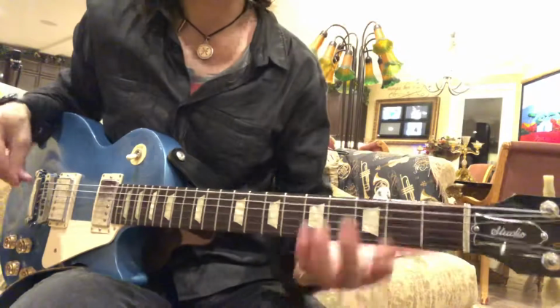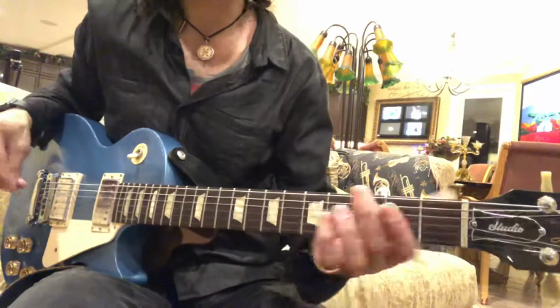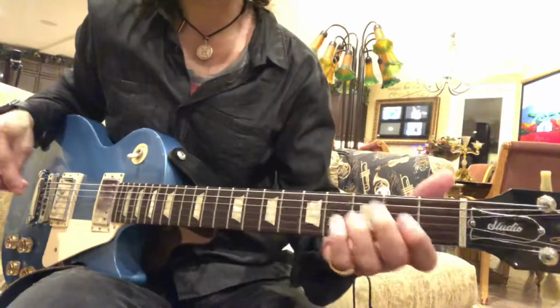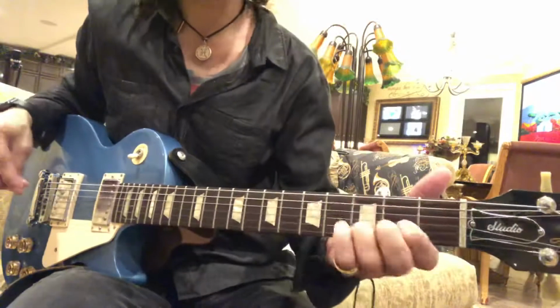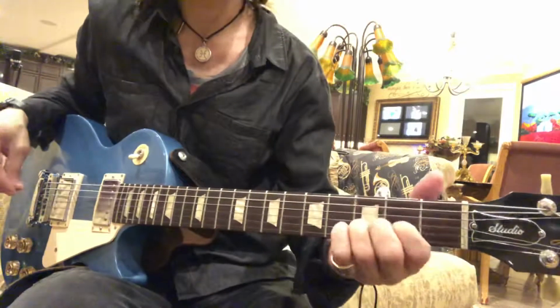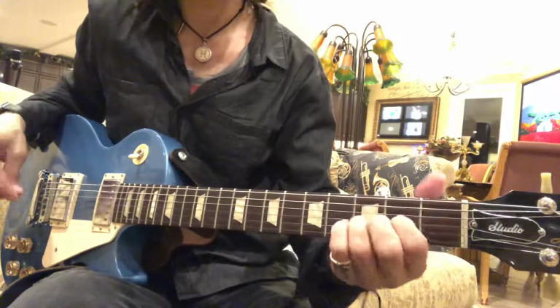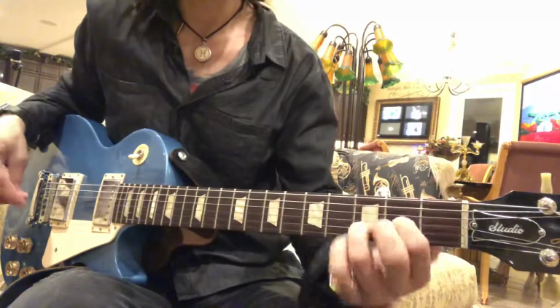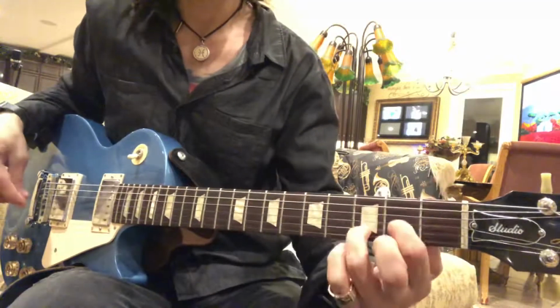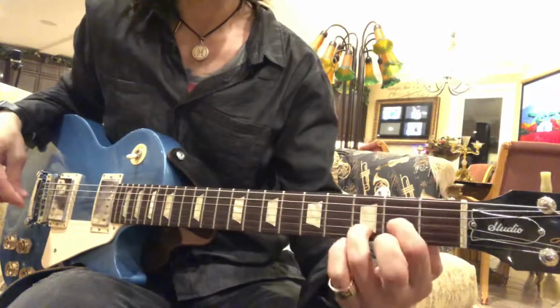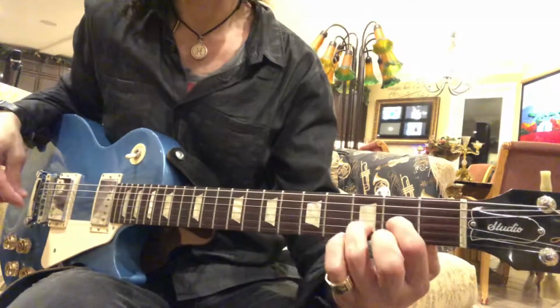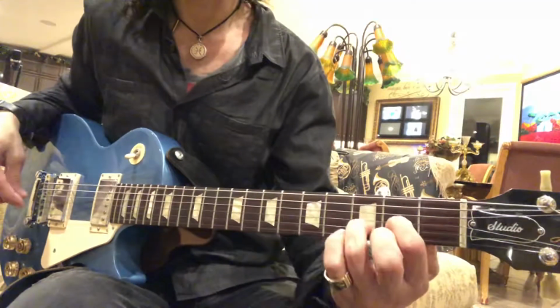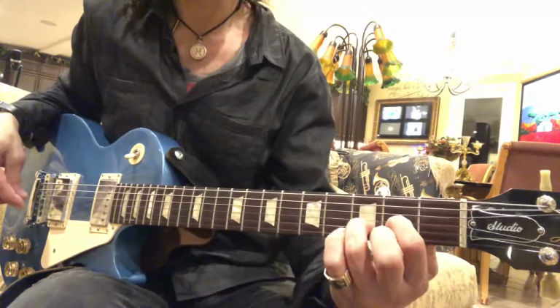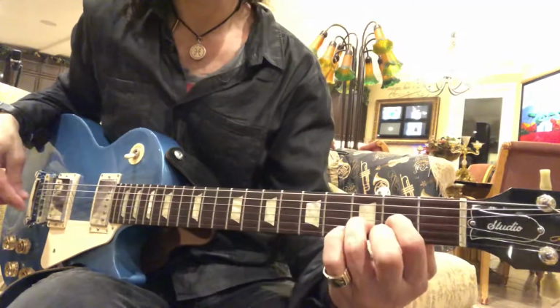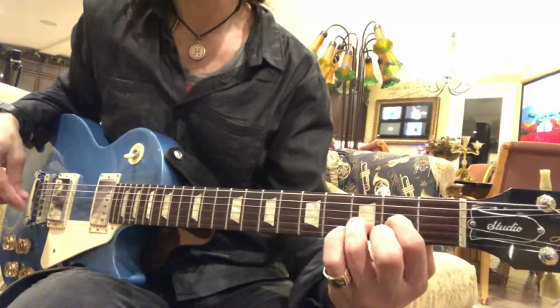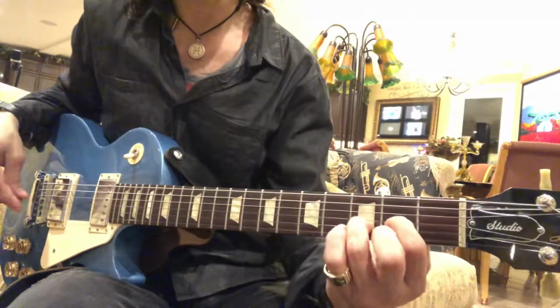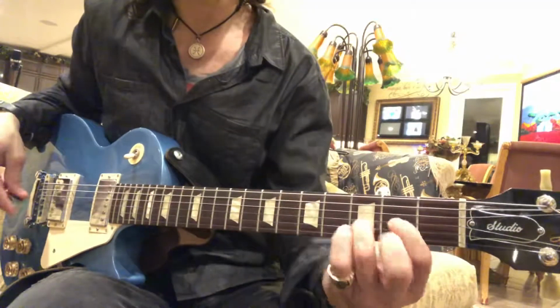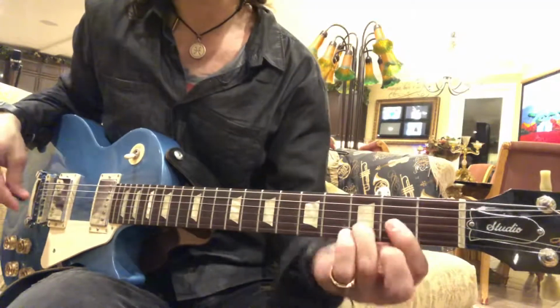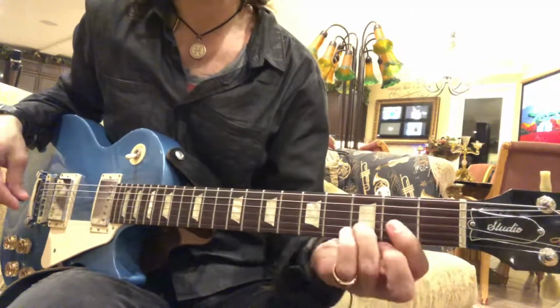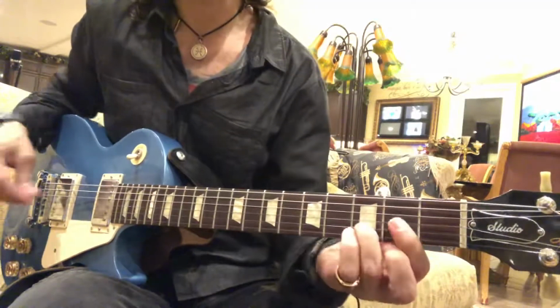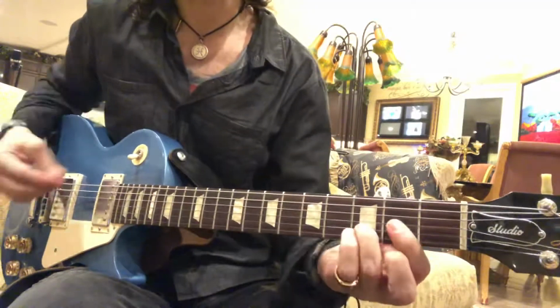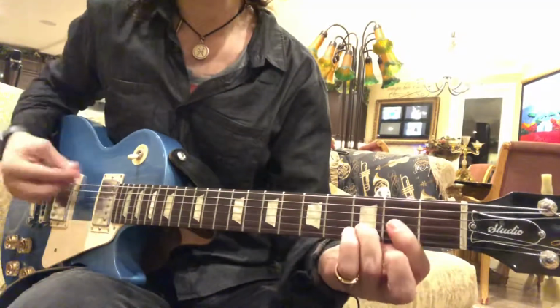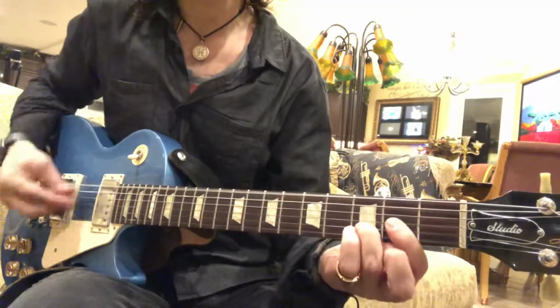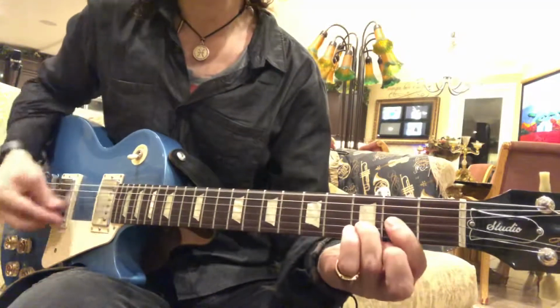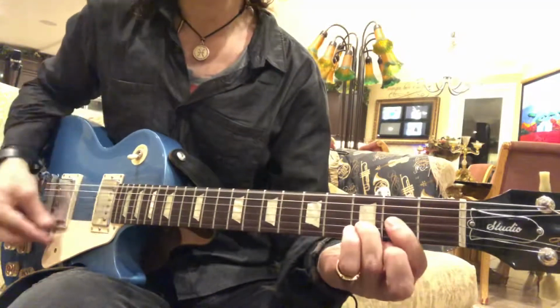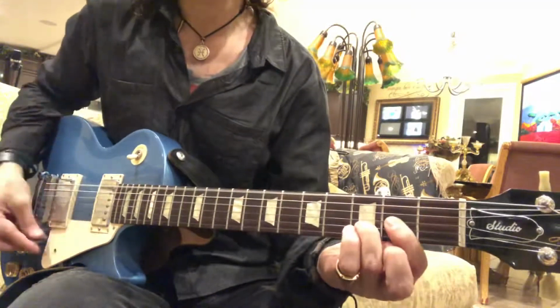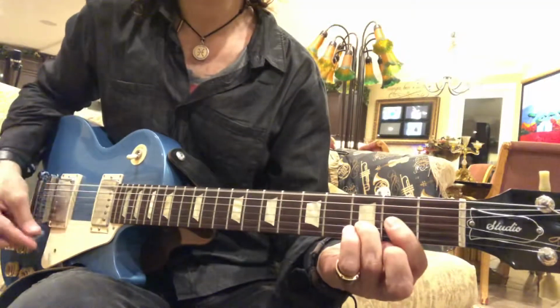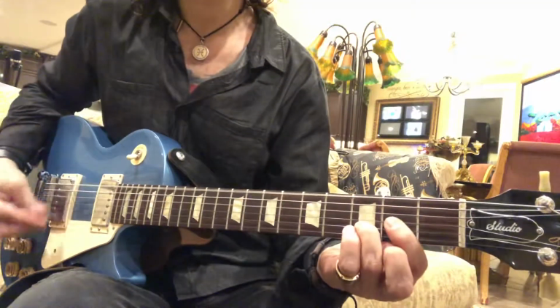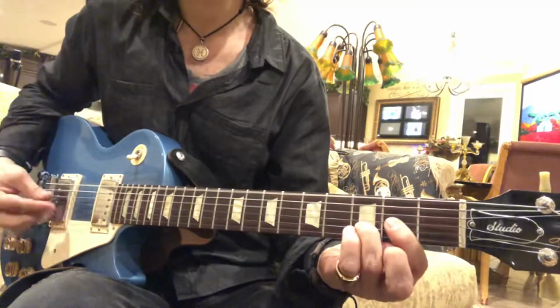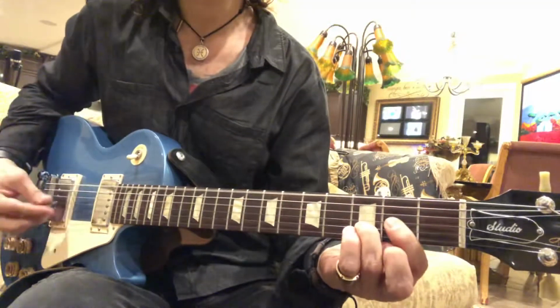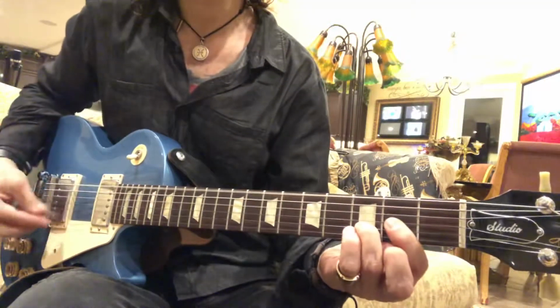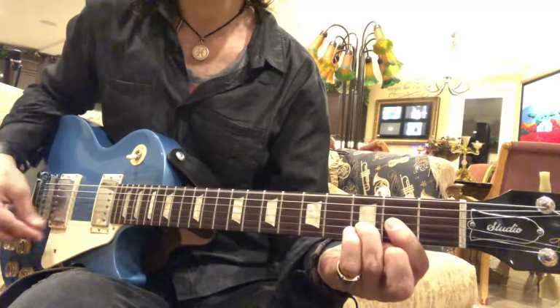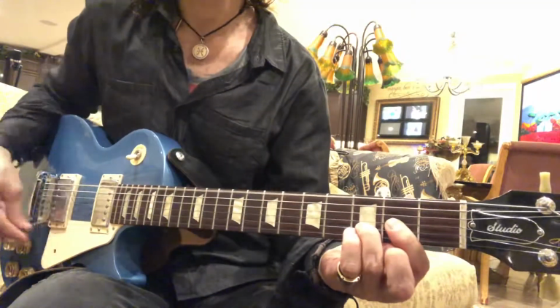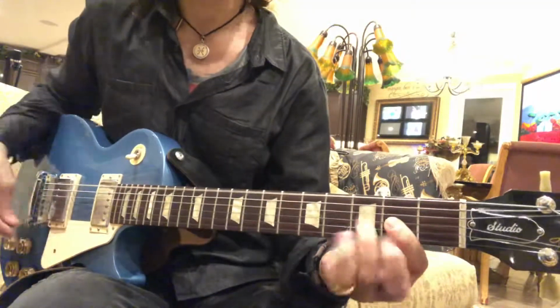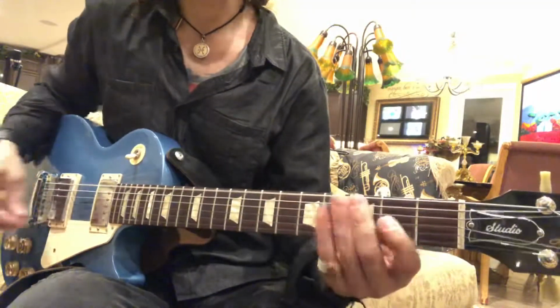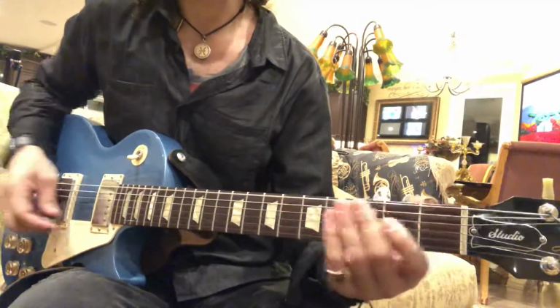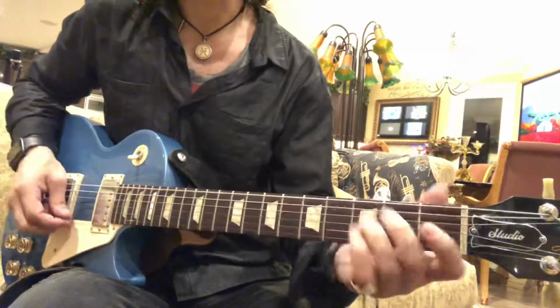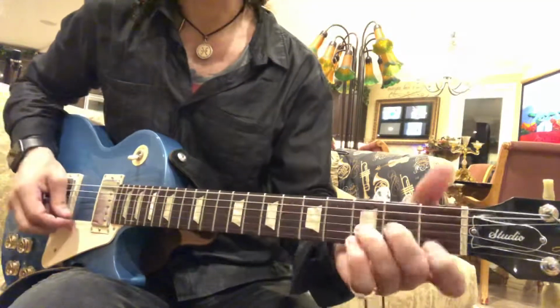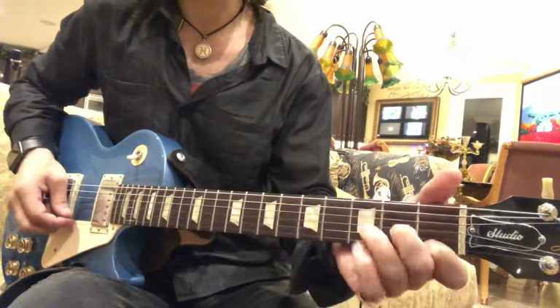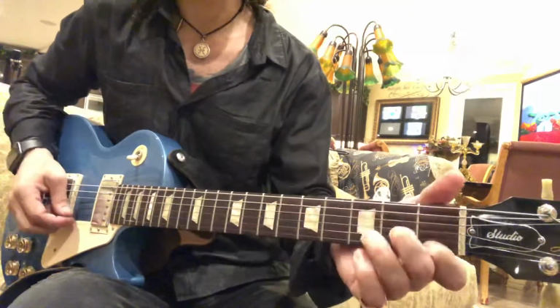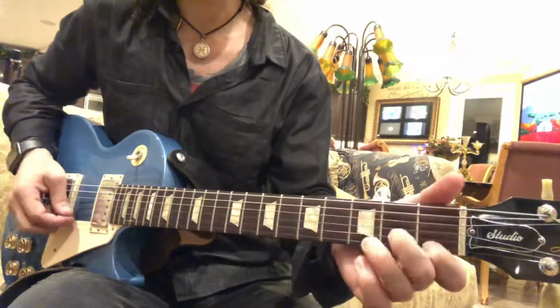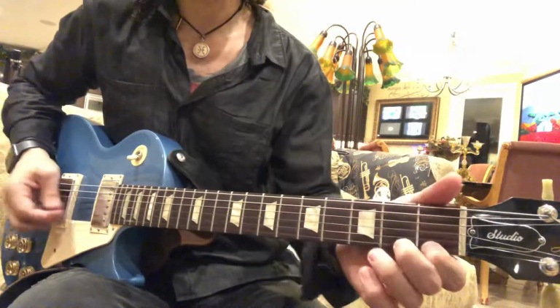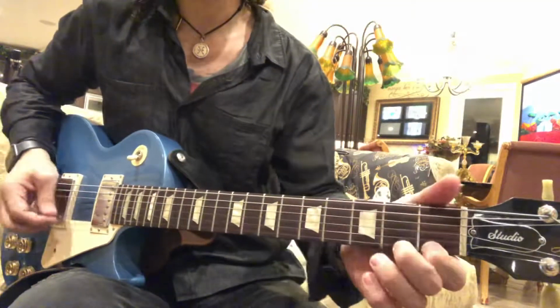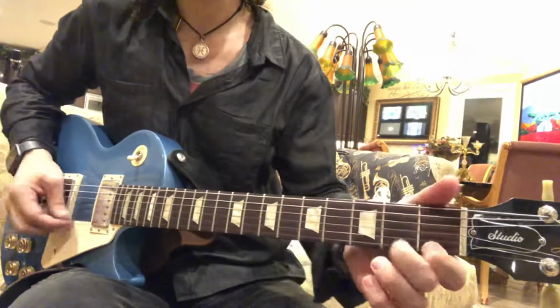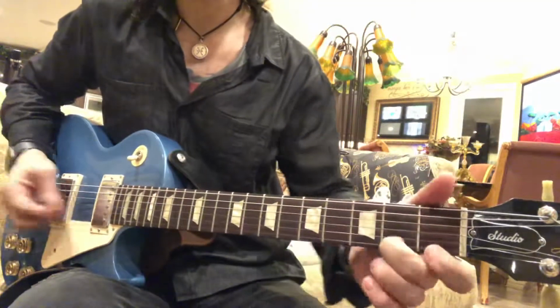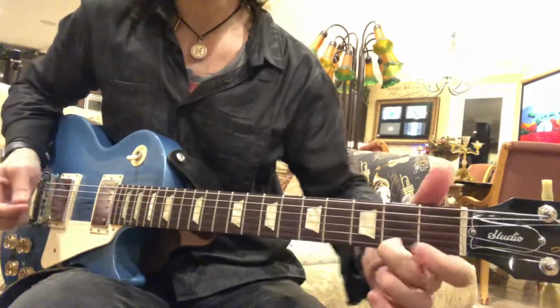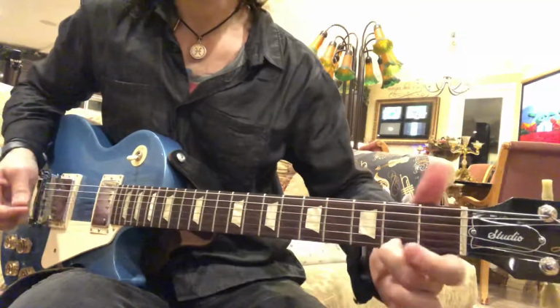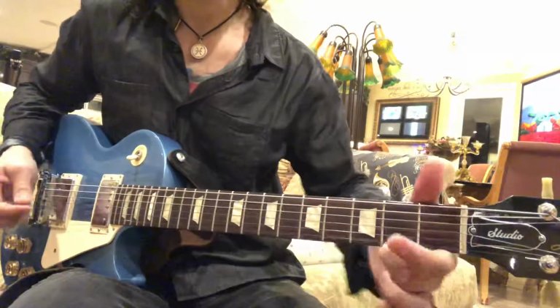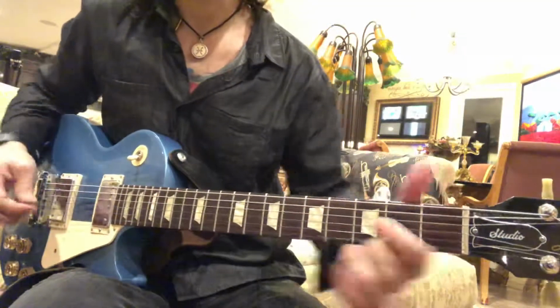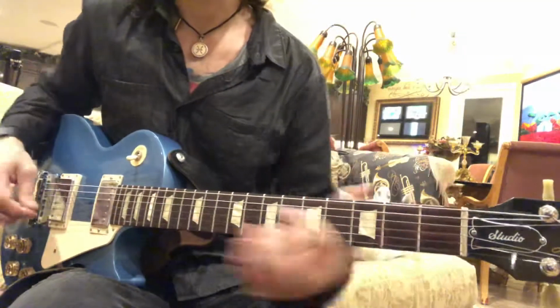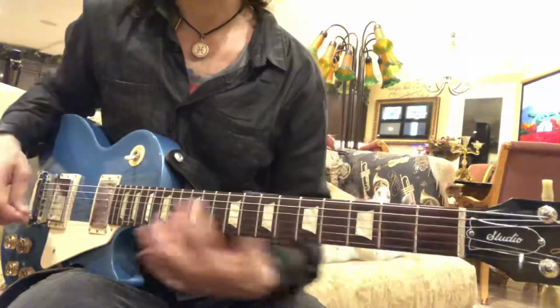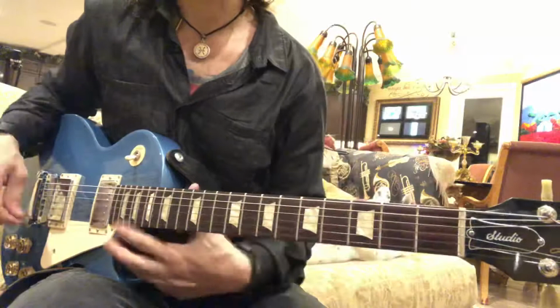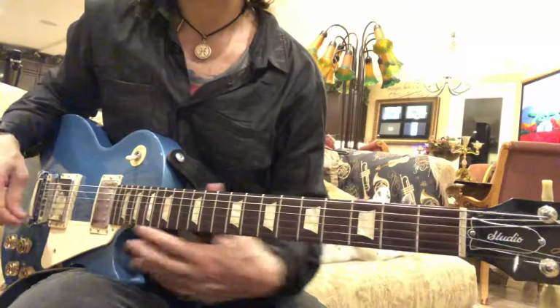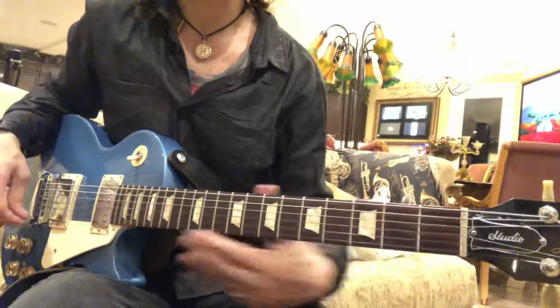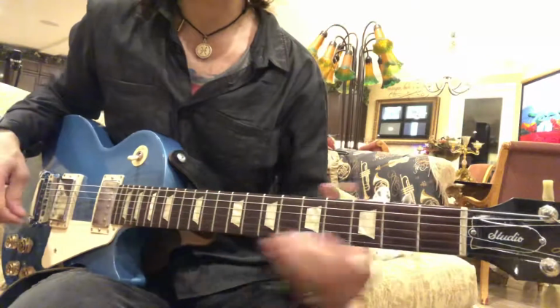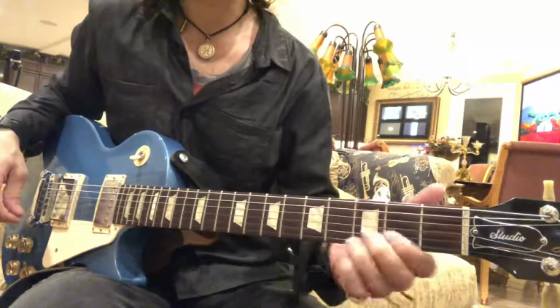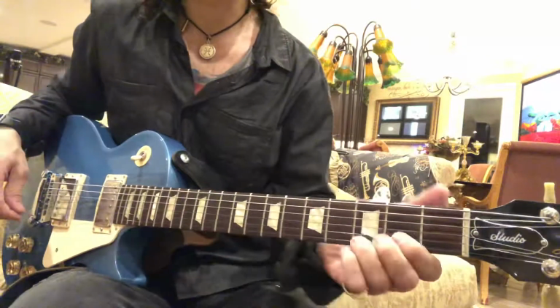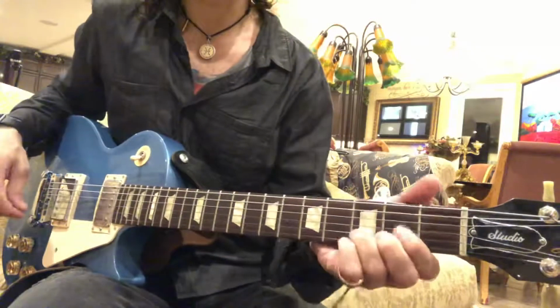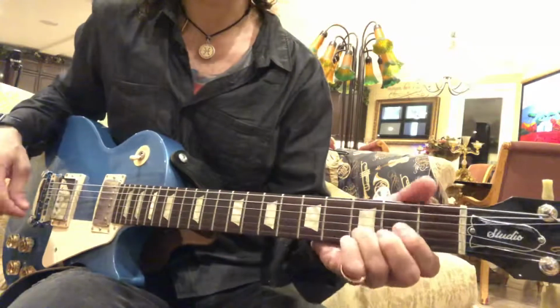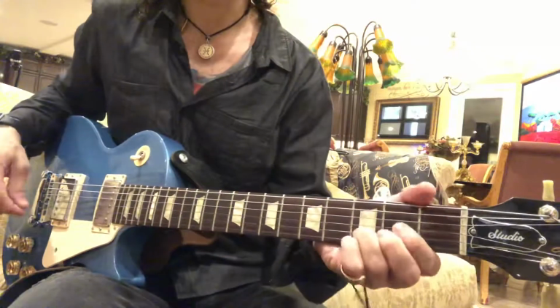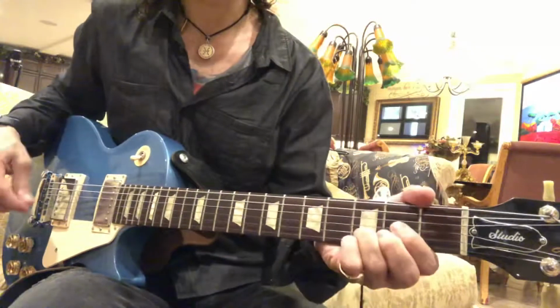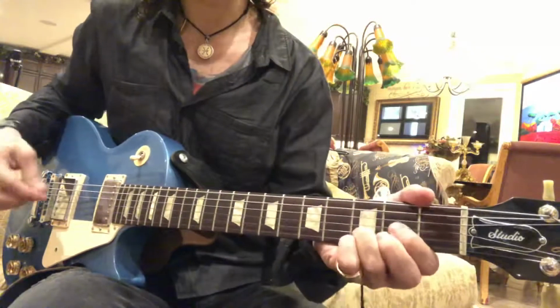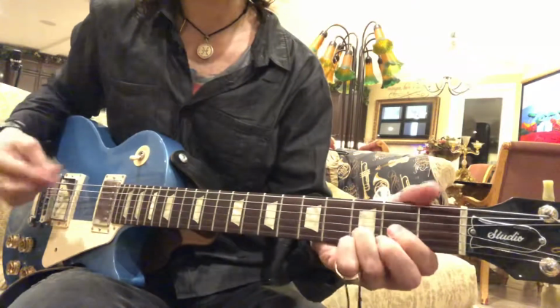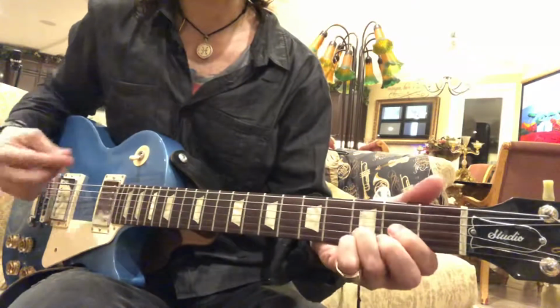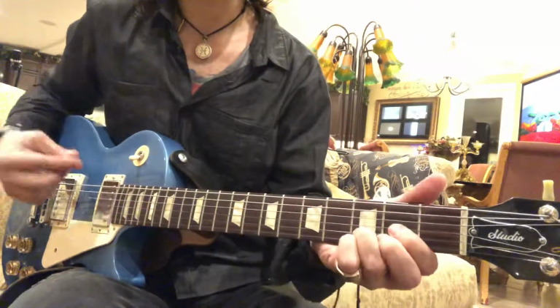Chords: D5. So no major, no minor. Just D5s.